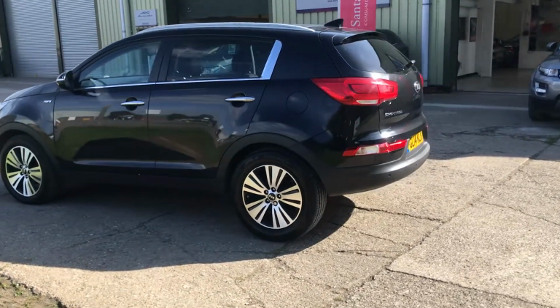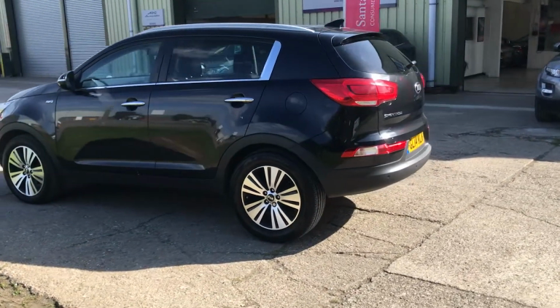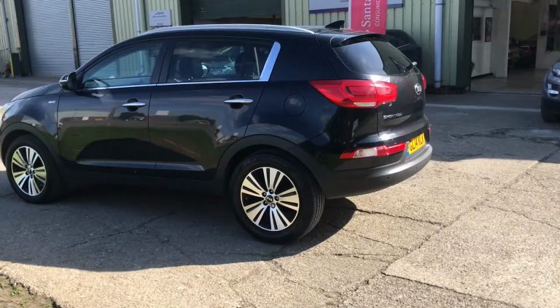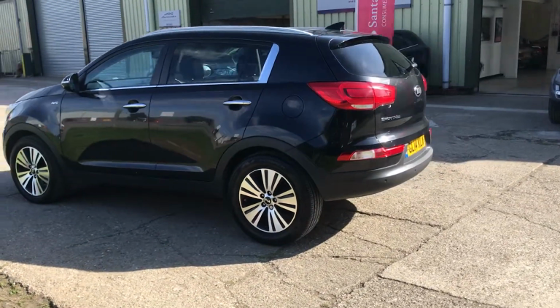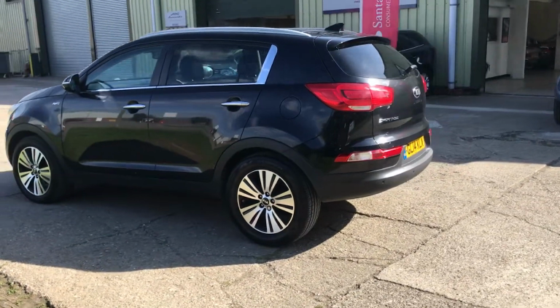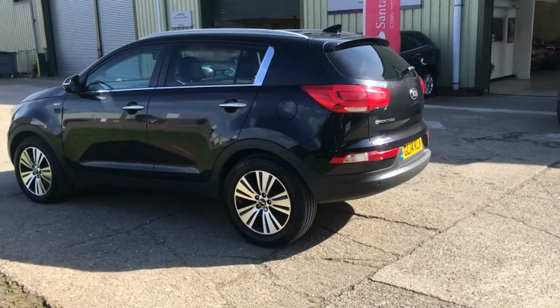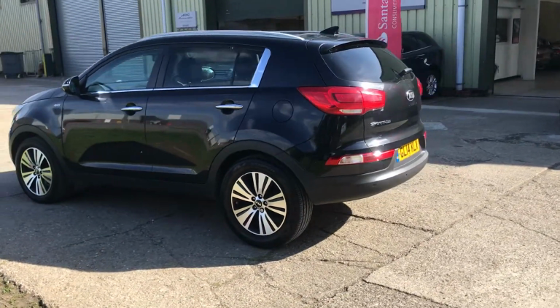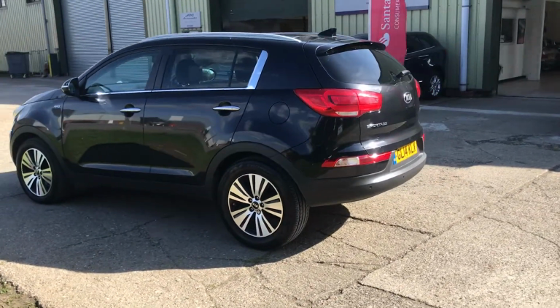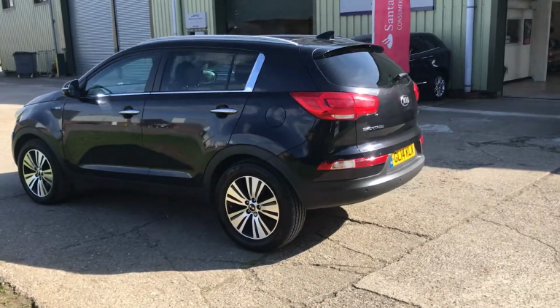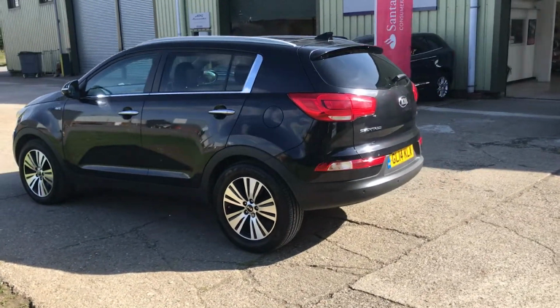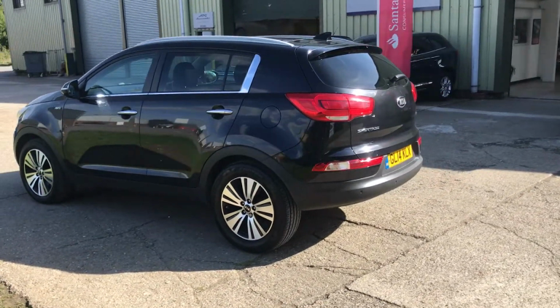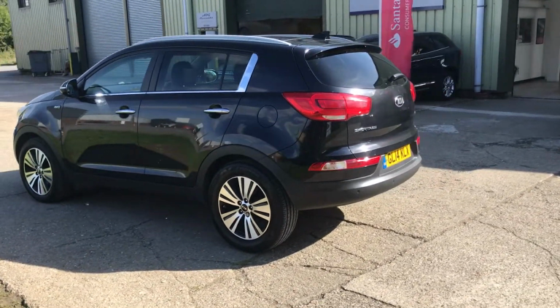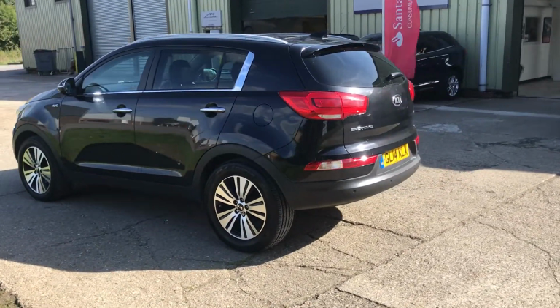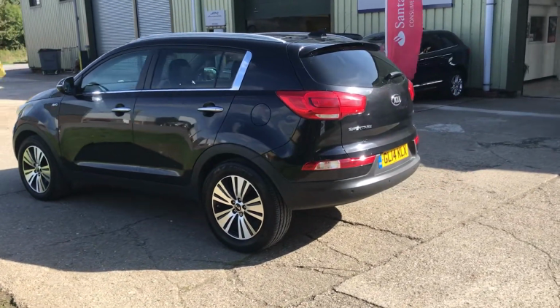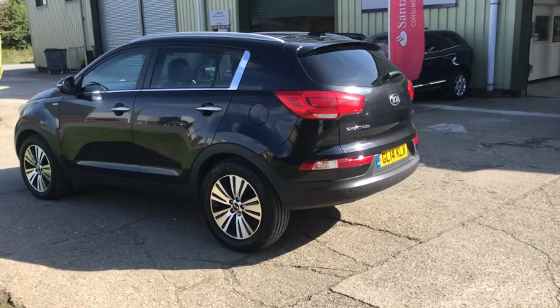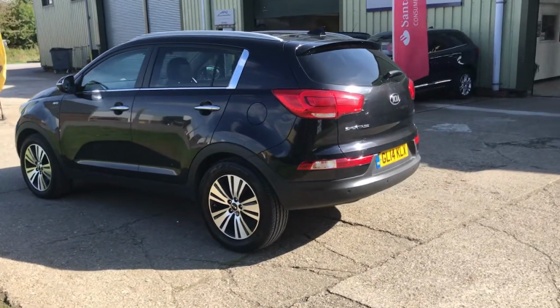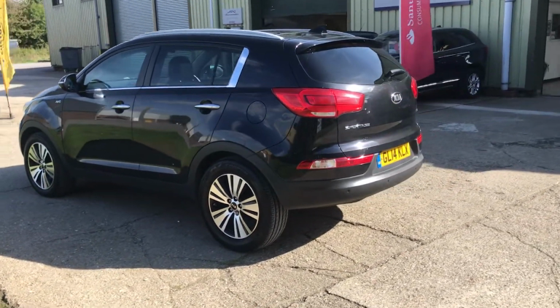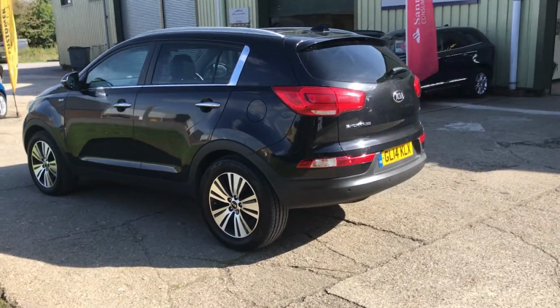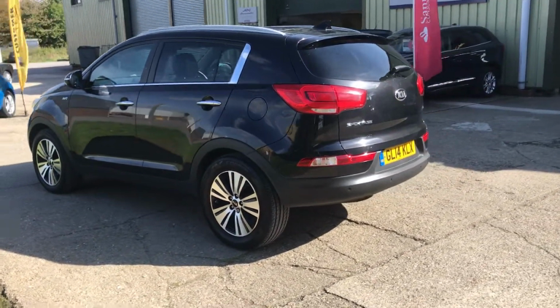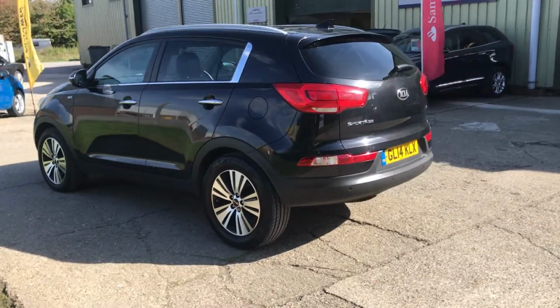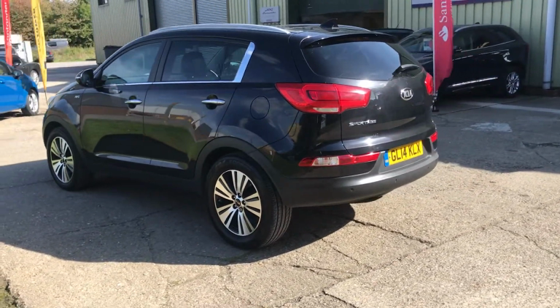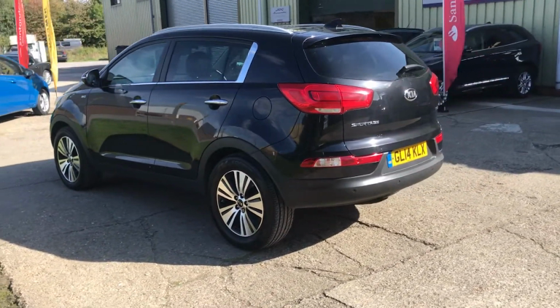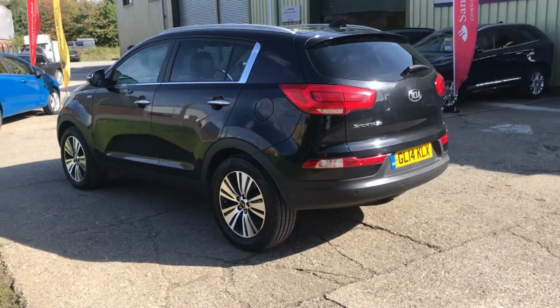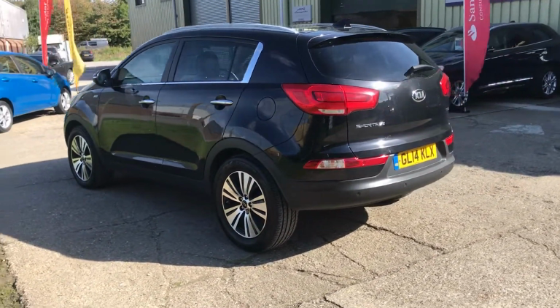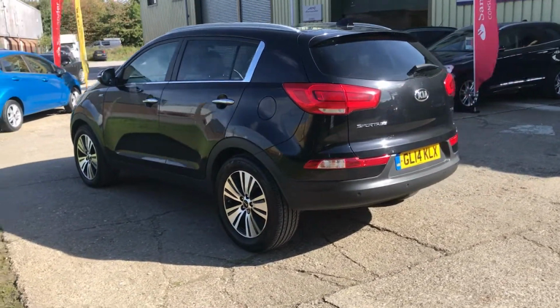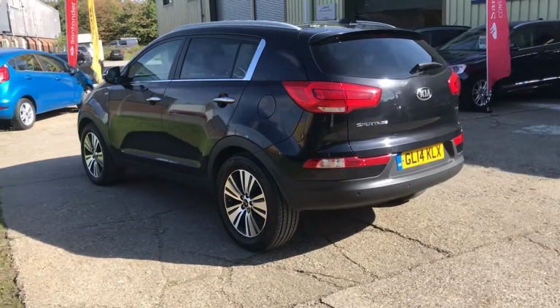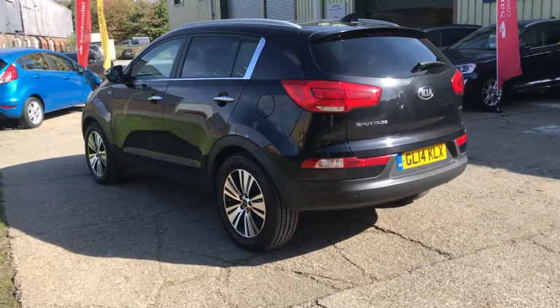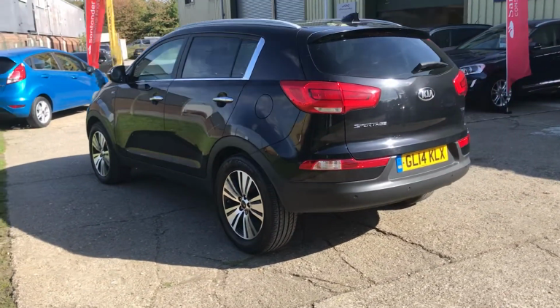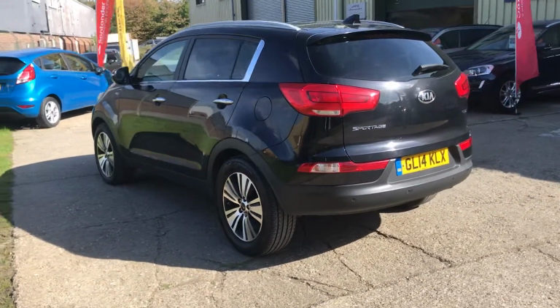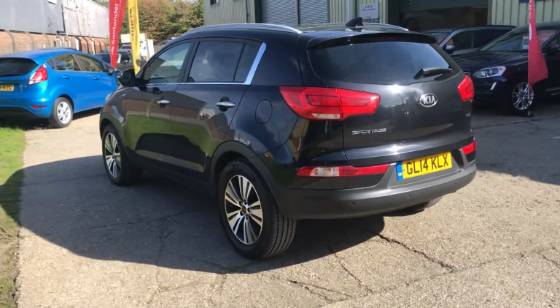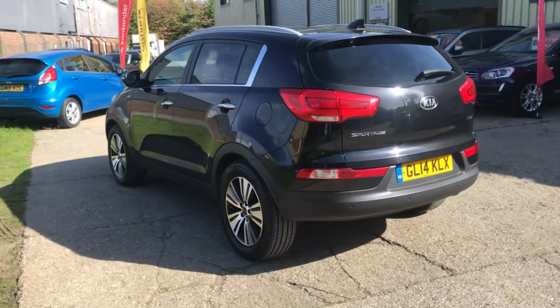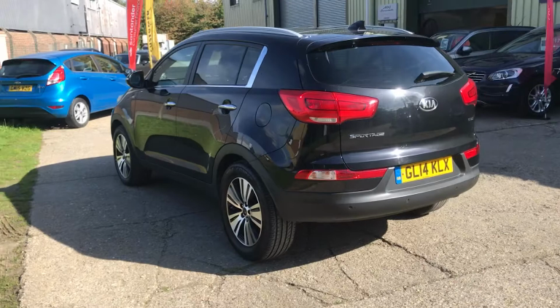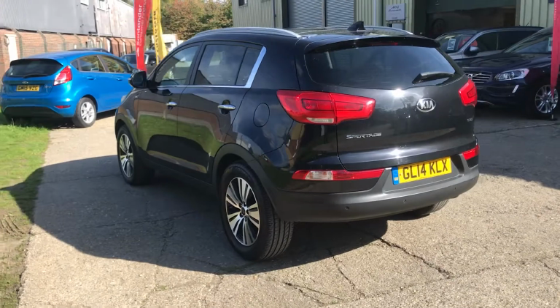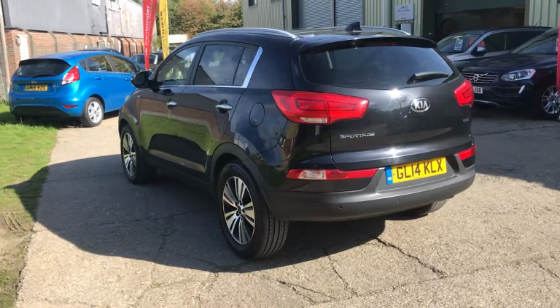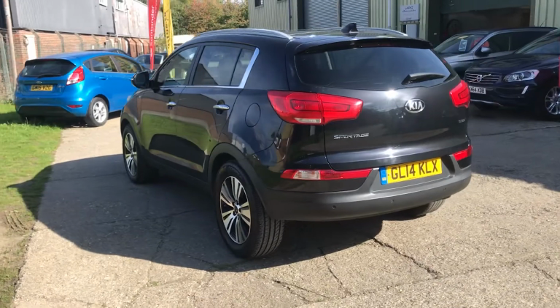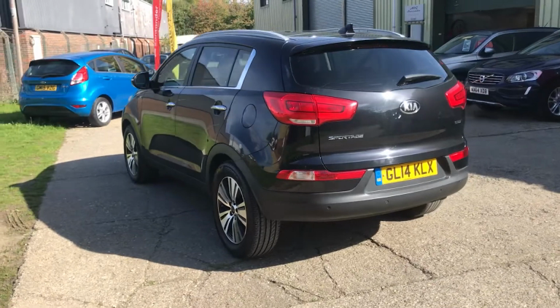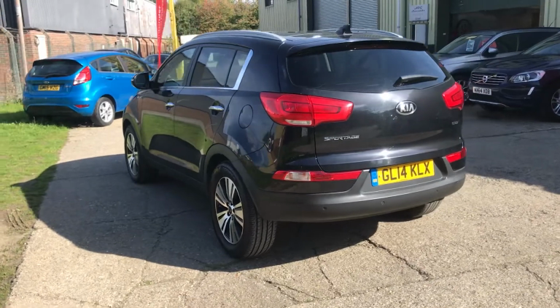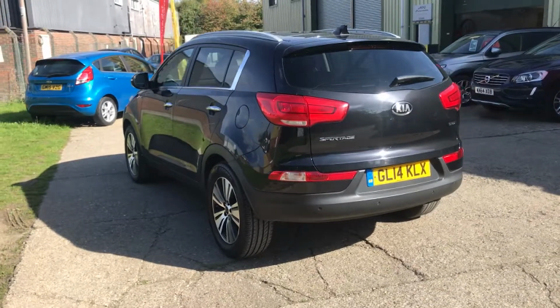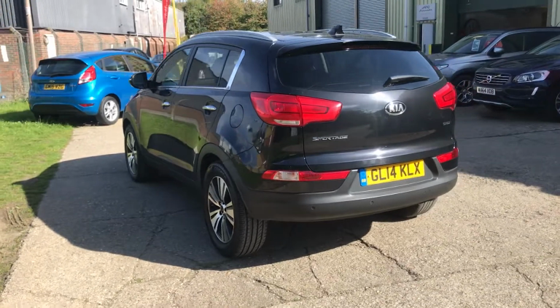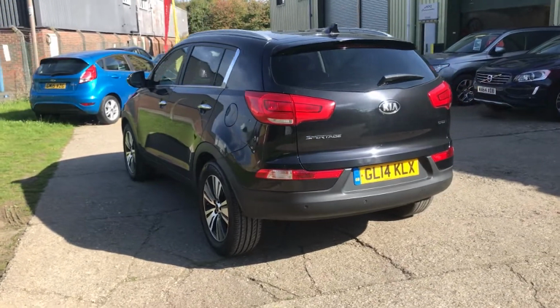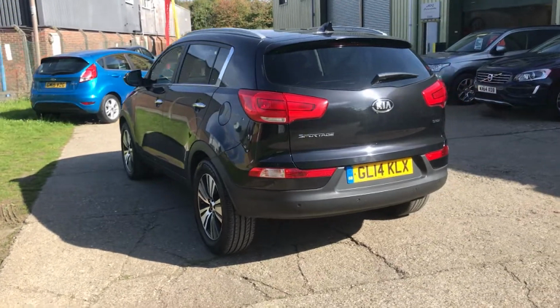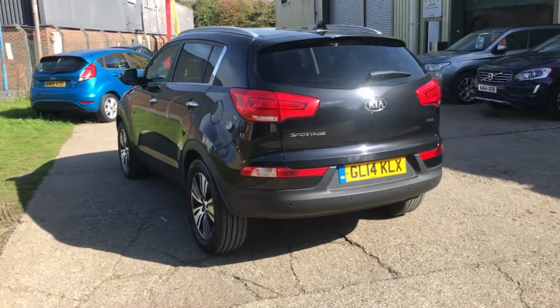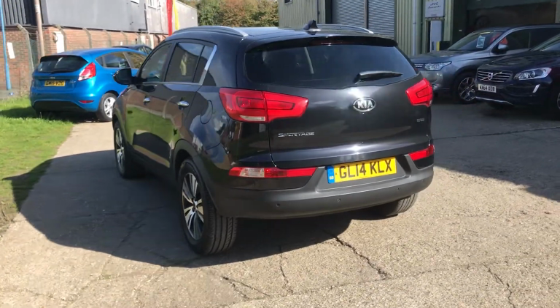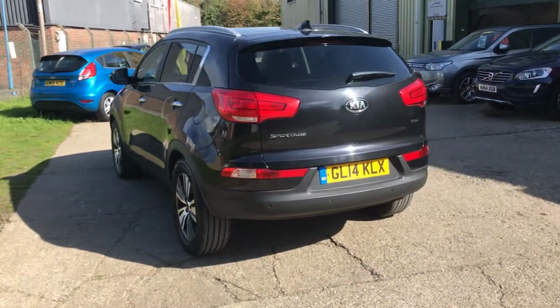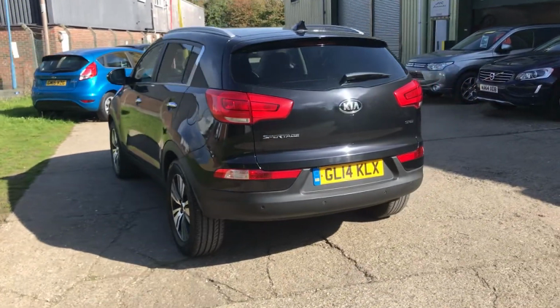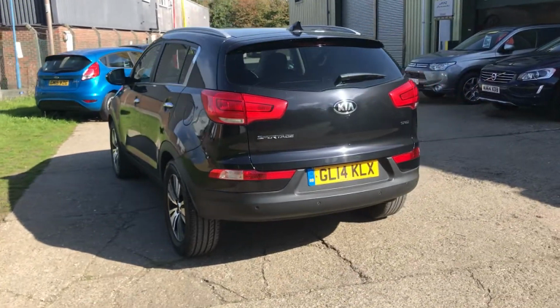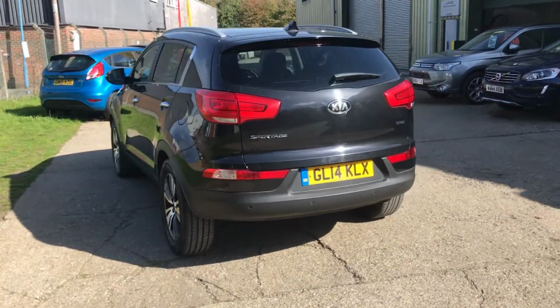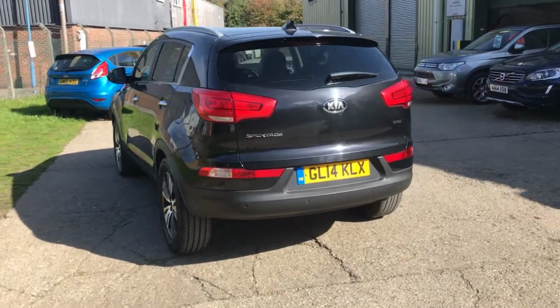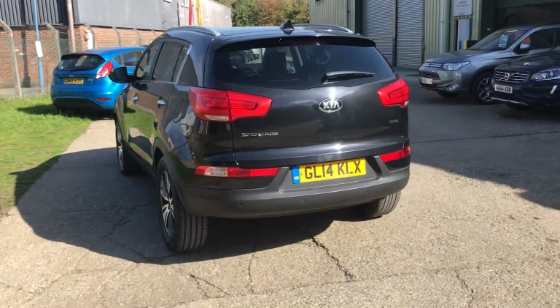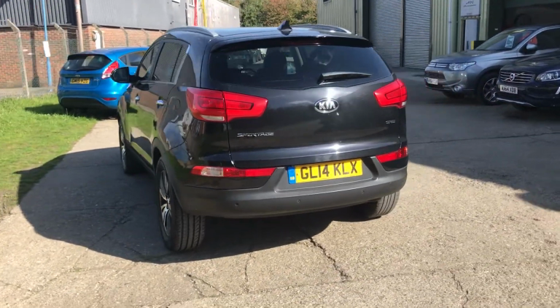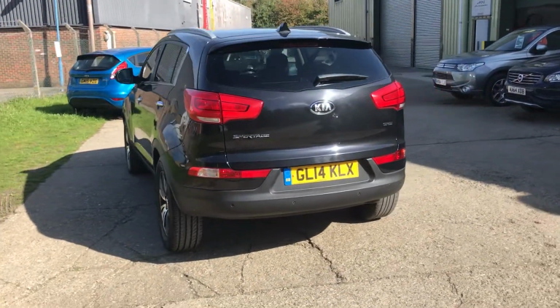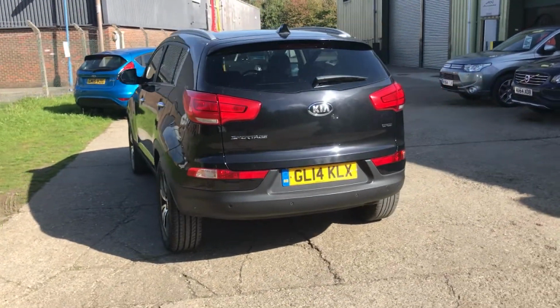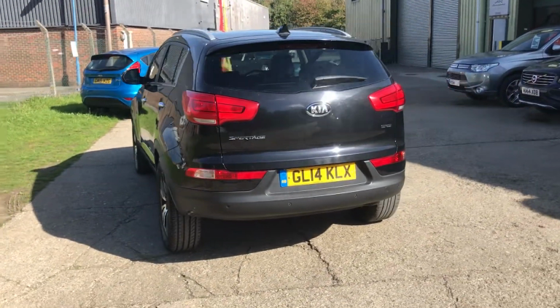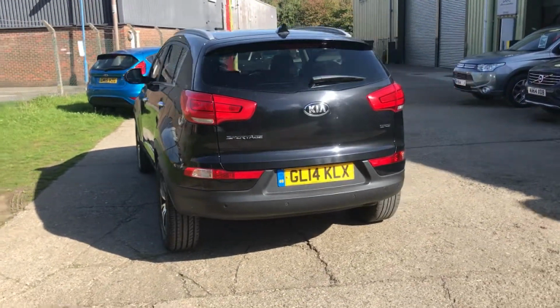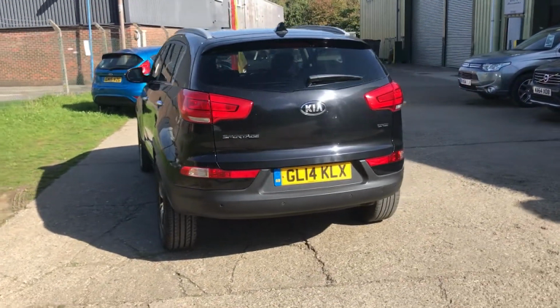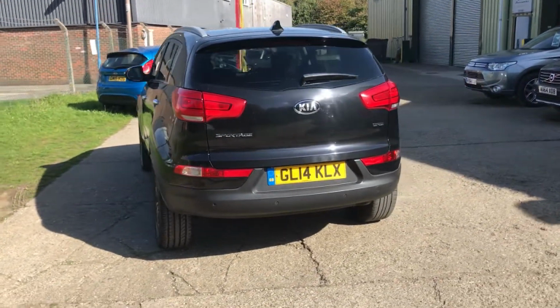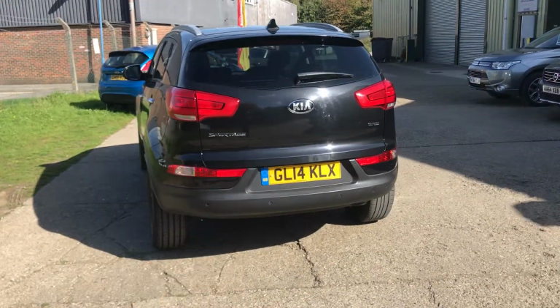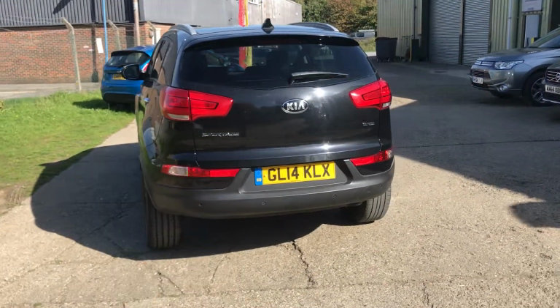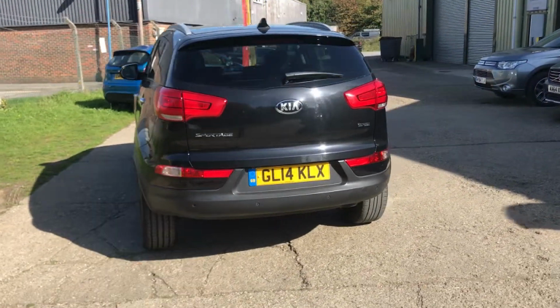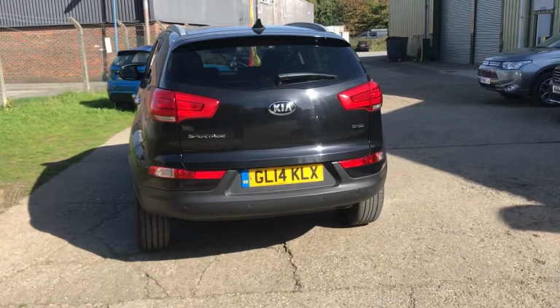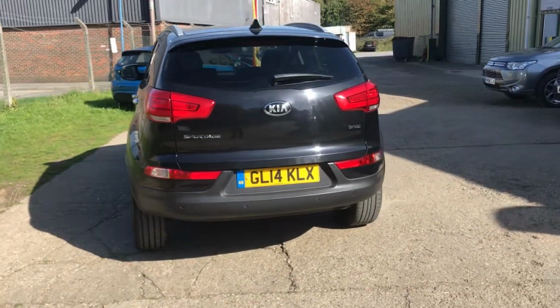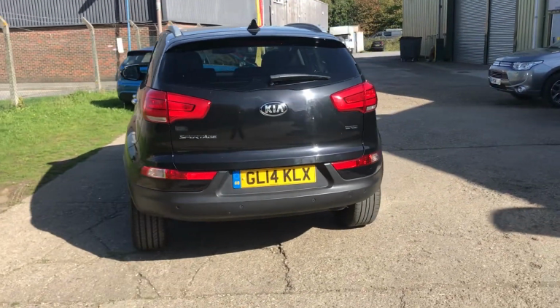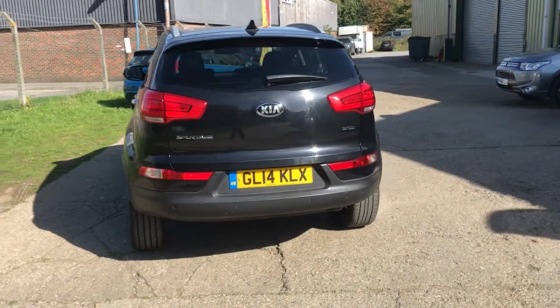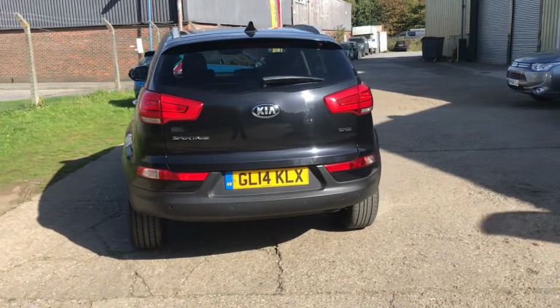The car's got a lovely service history, fully documented on our website. Rear parking sensors.